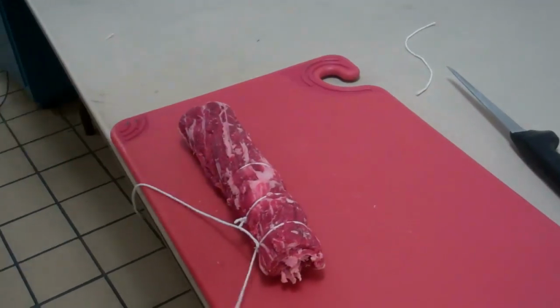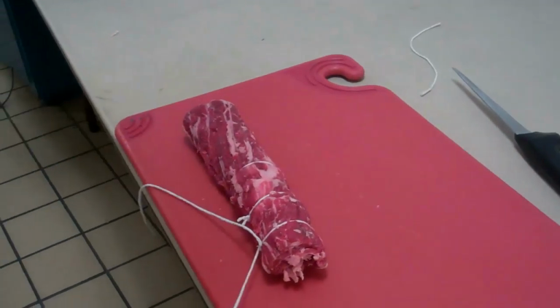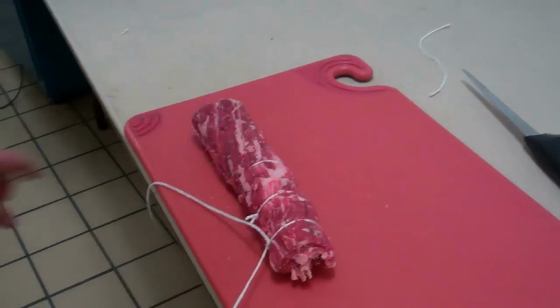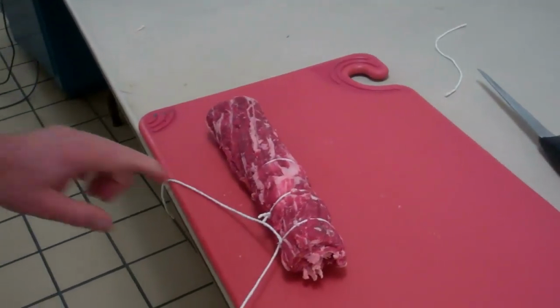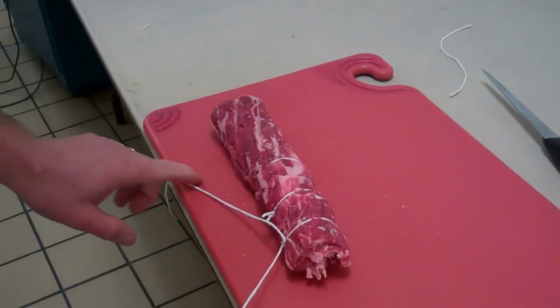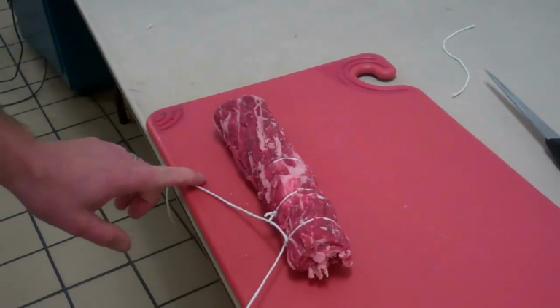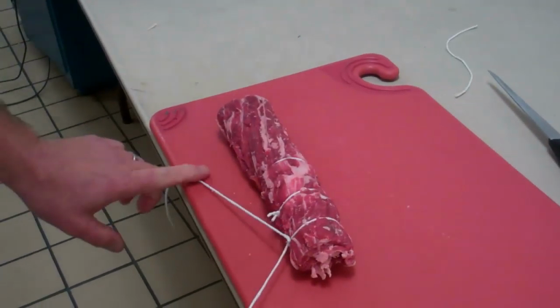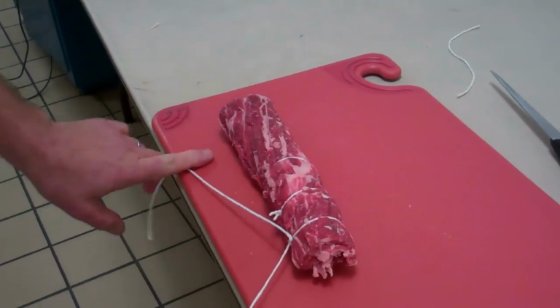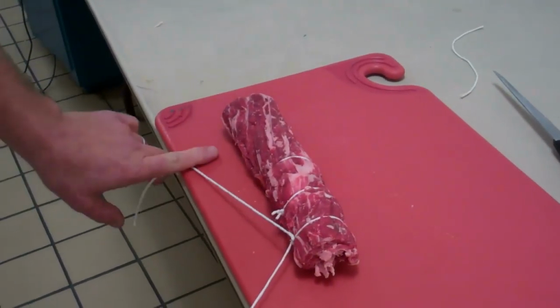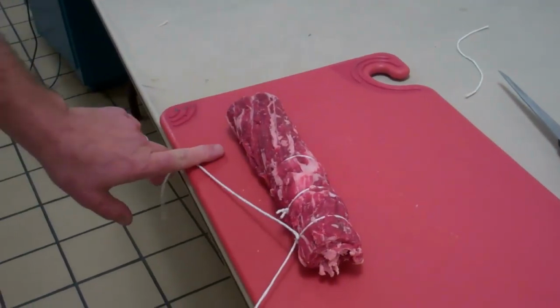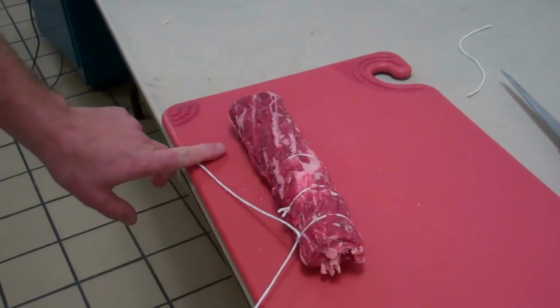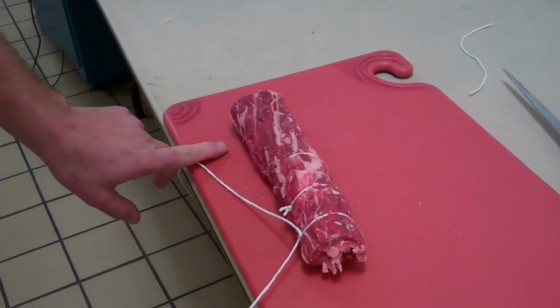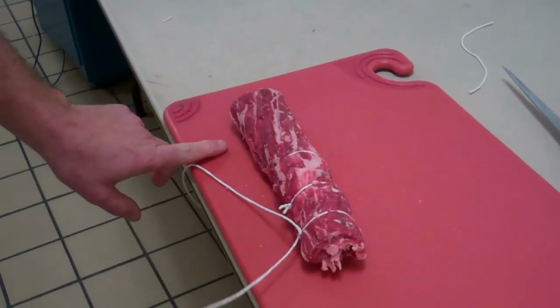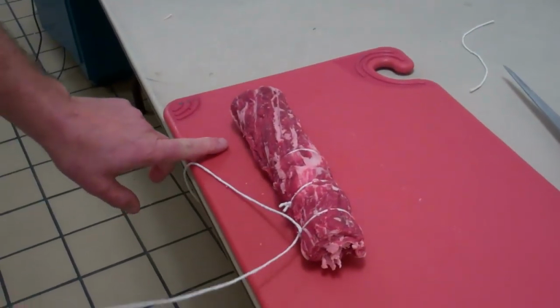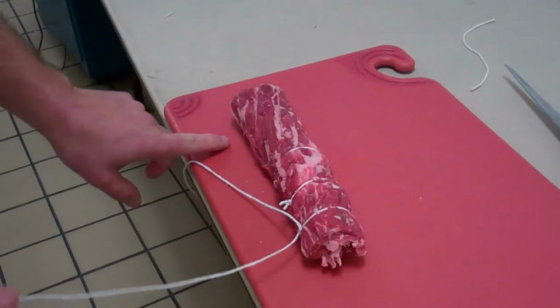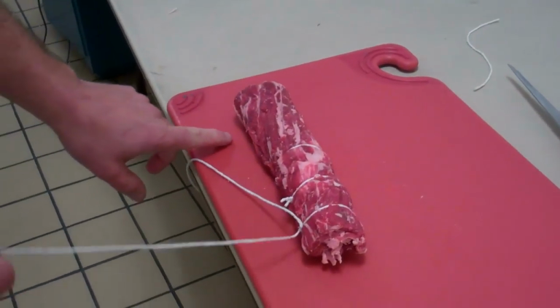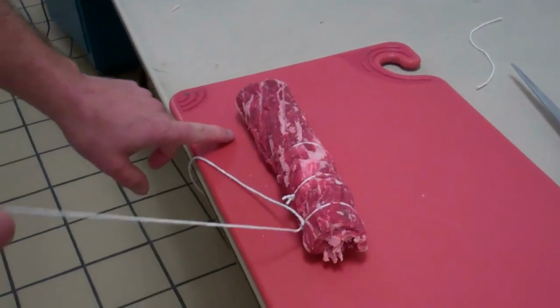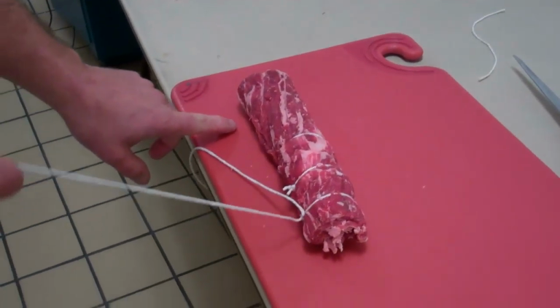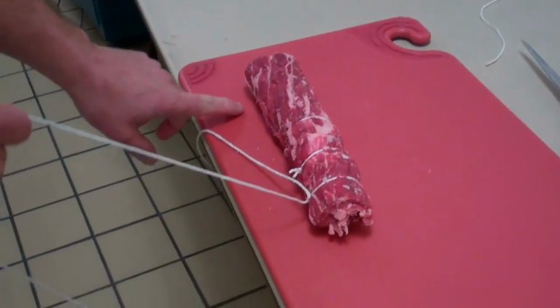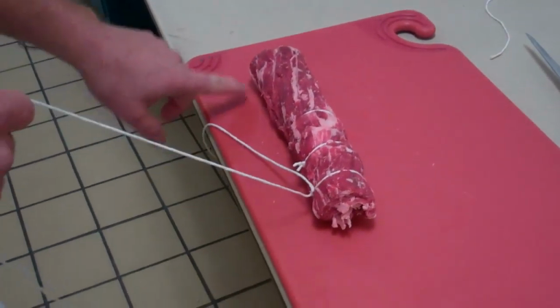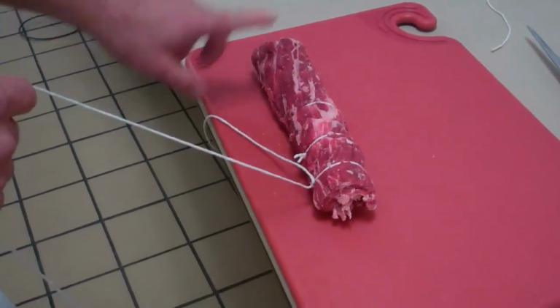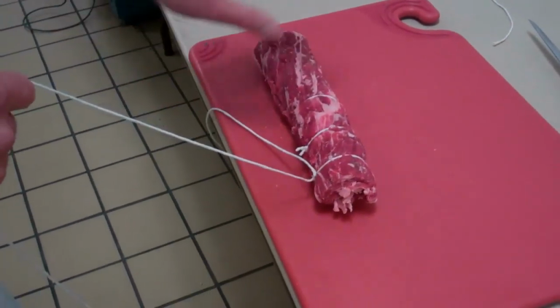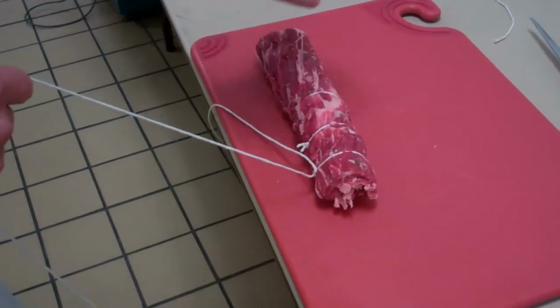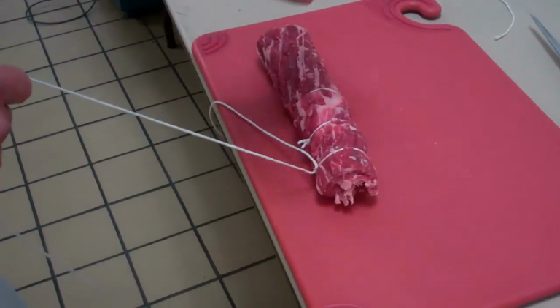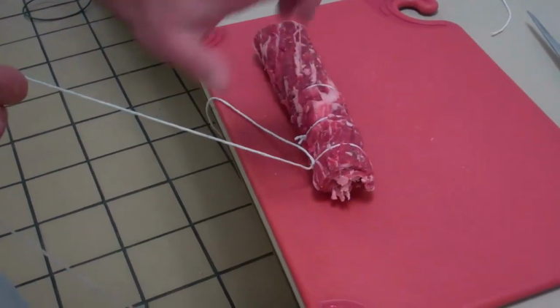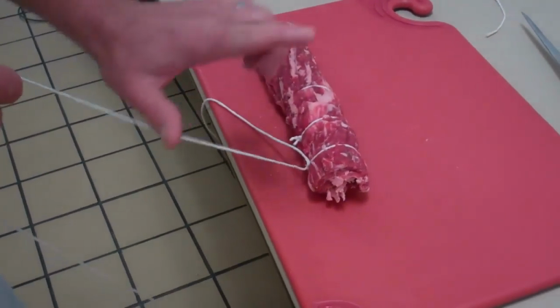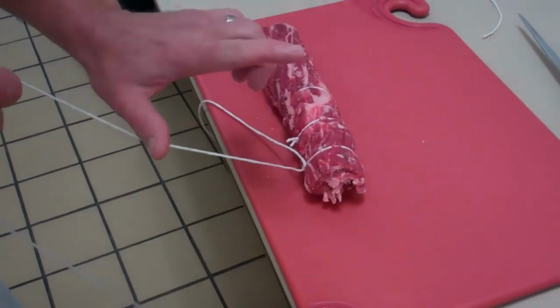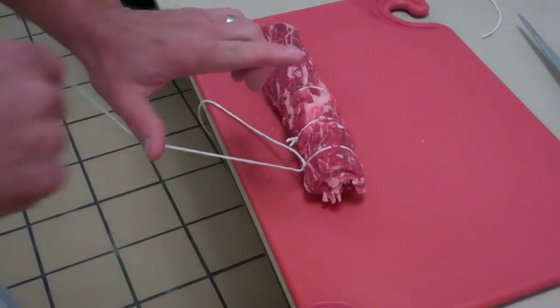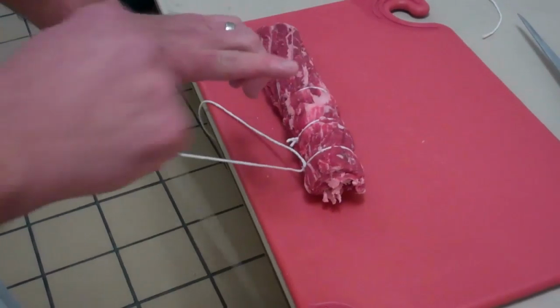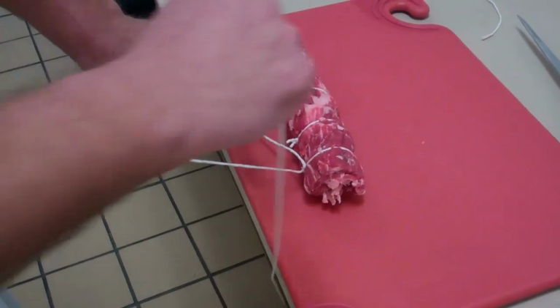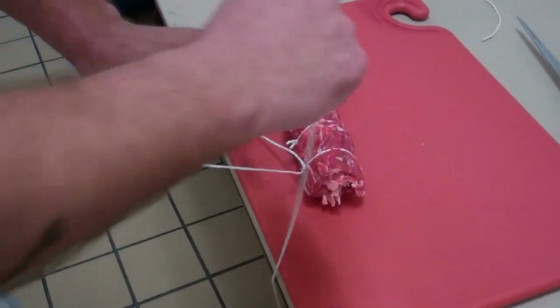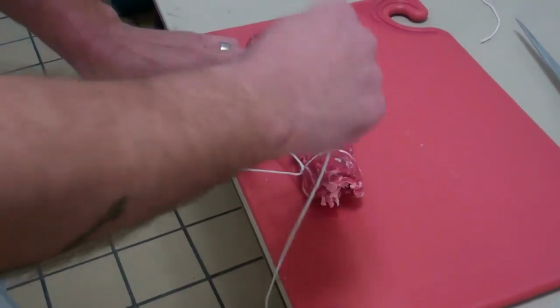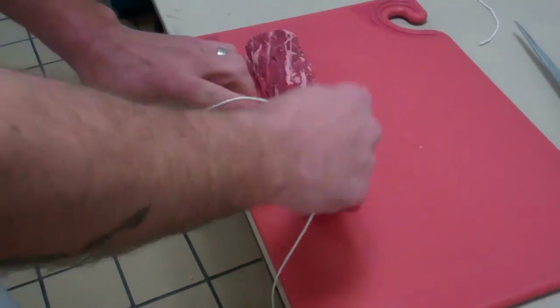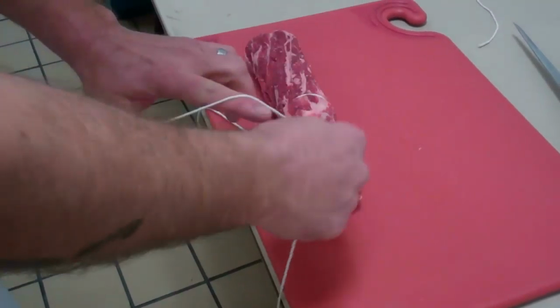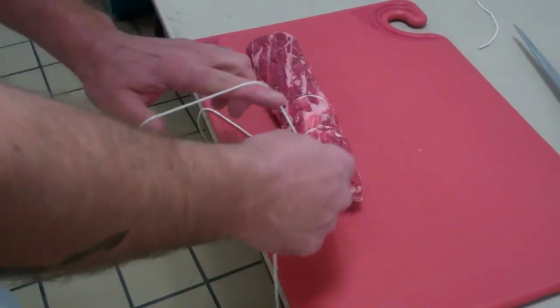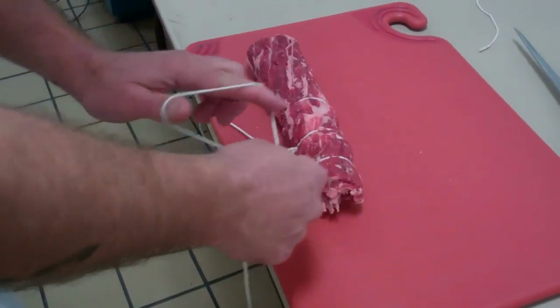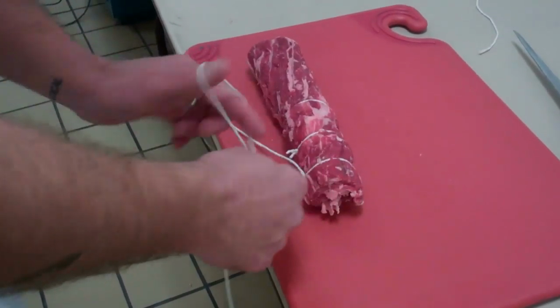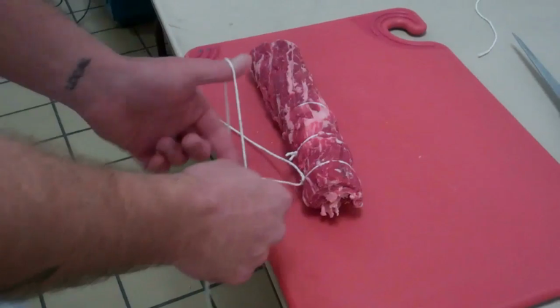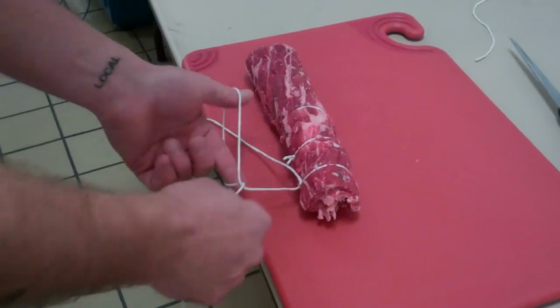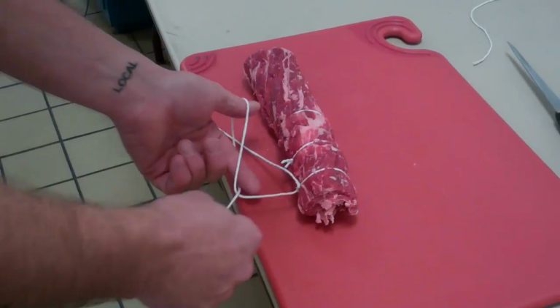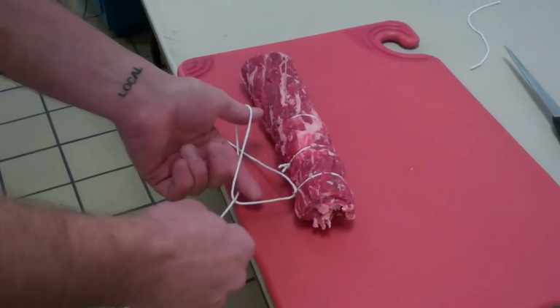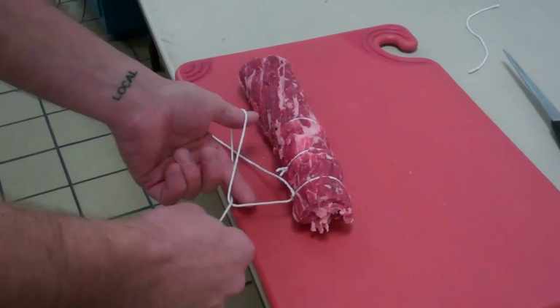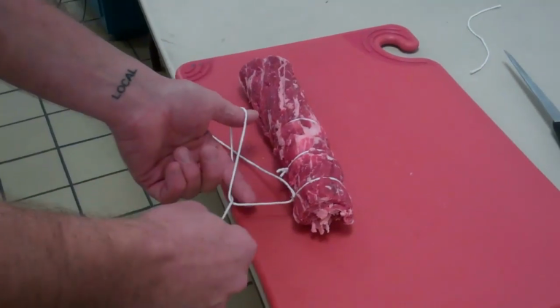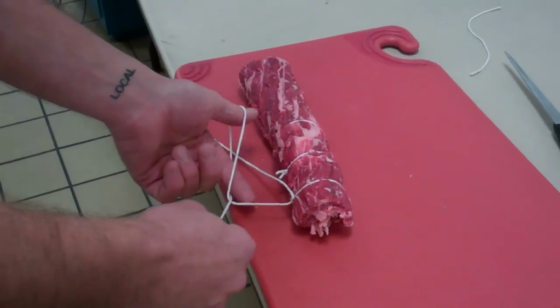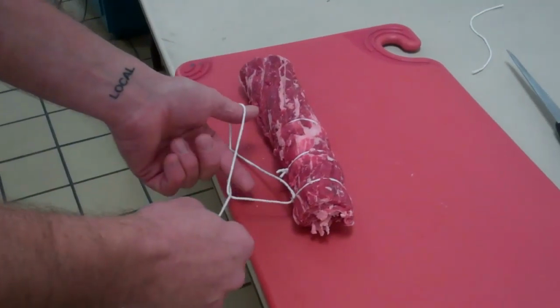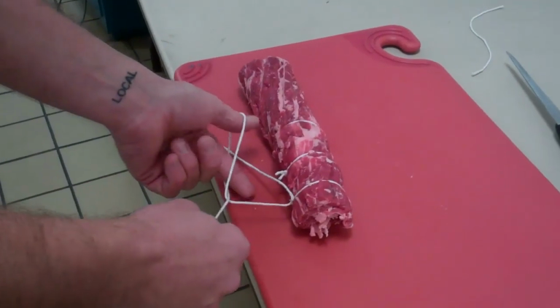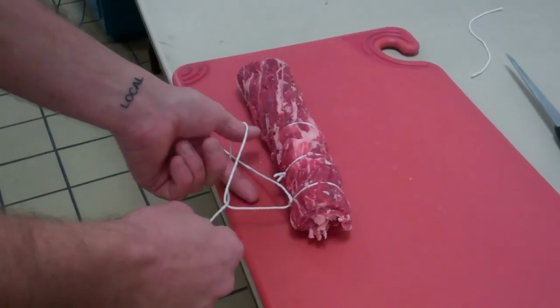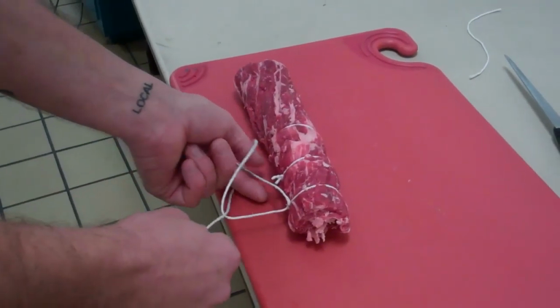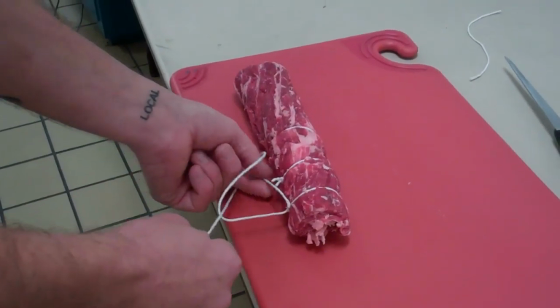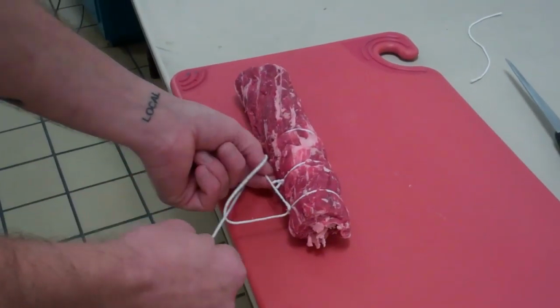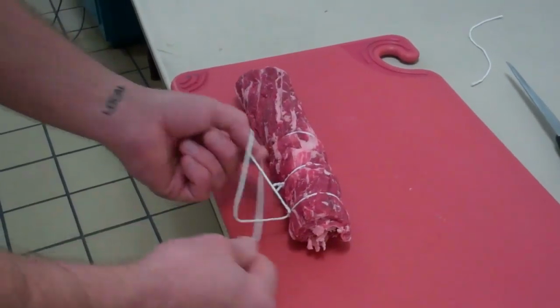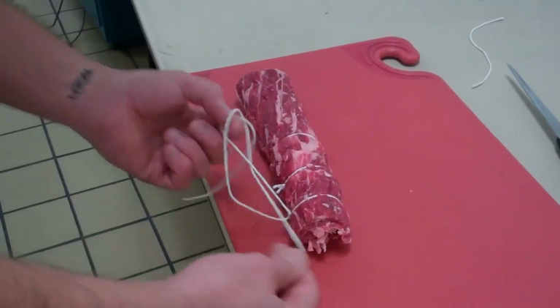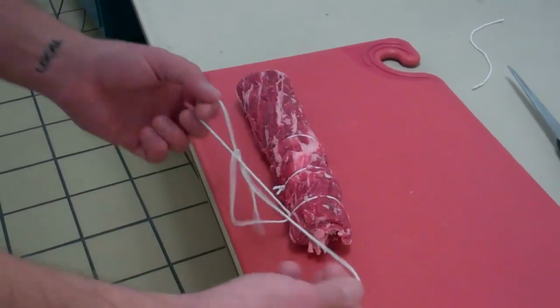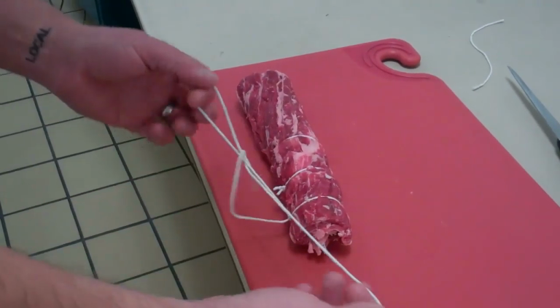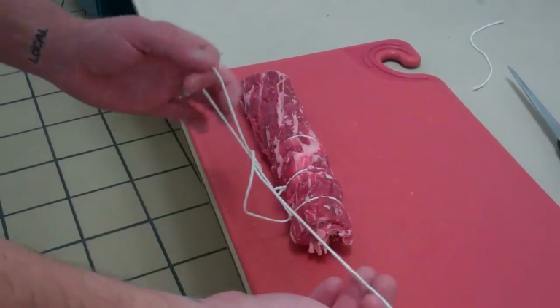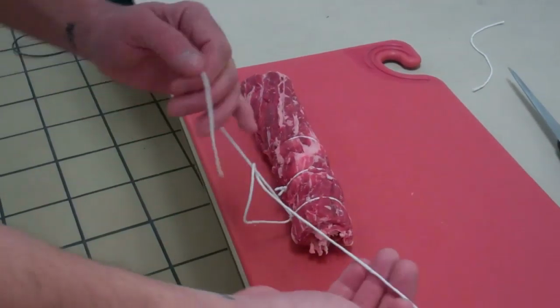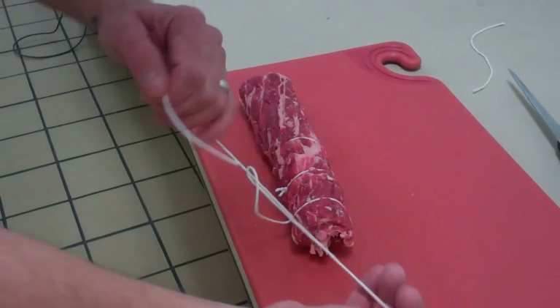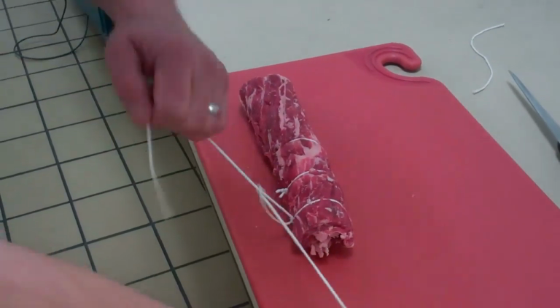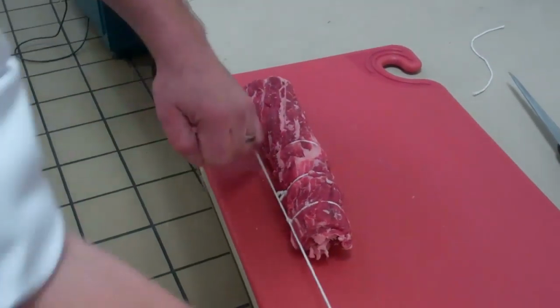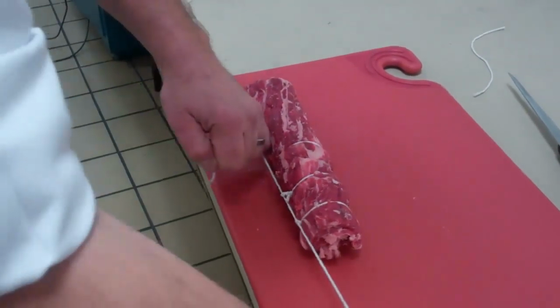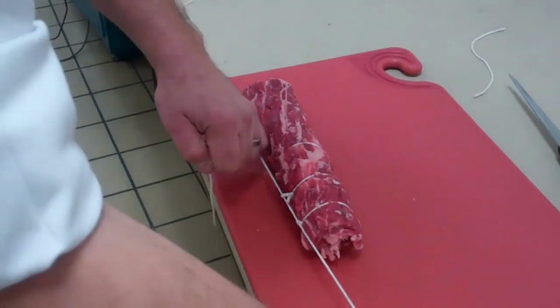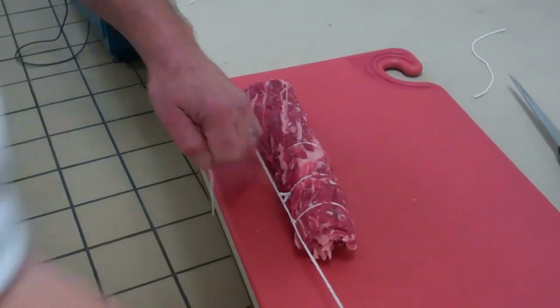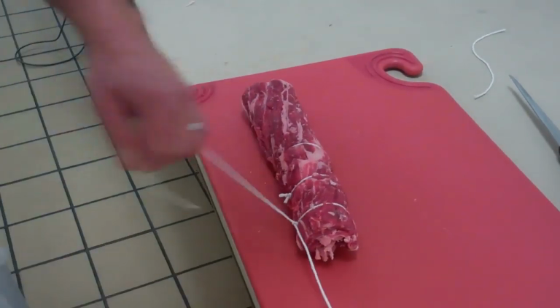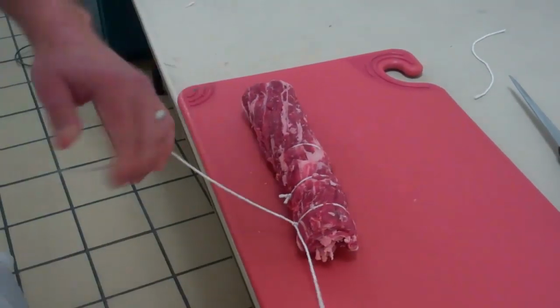That lead string goes back over to here. Thumb to finger, twist, pull that string through to tie it off.